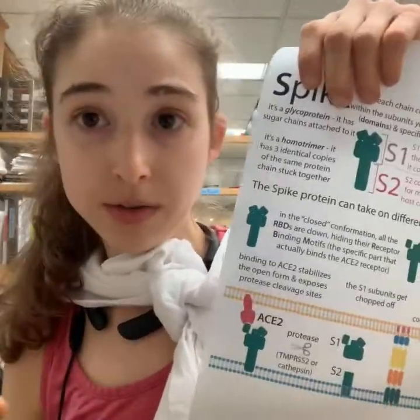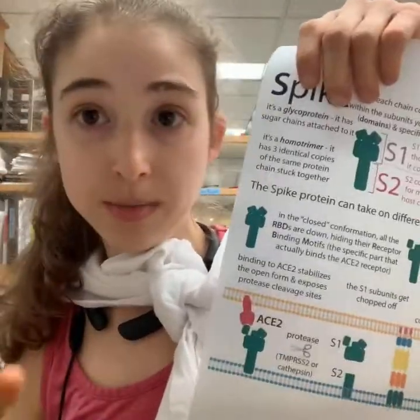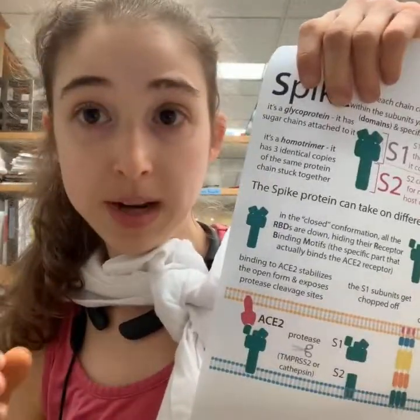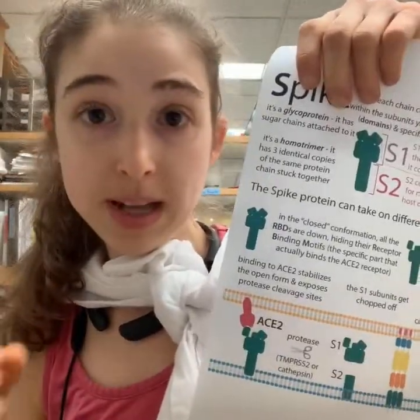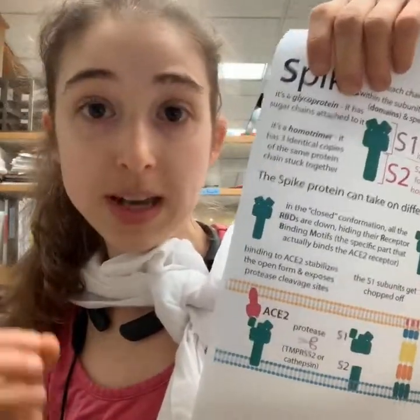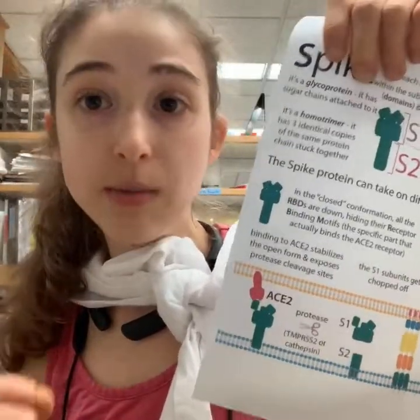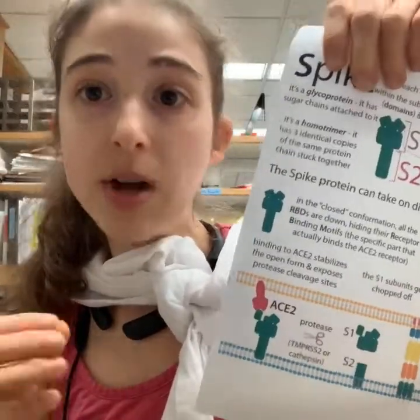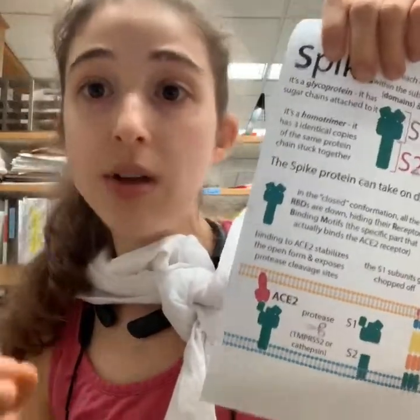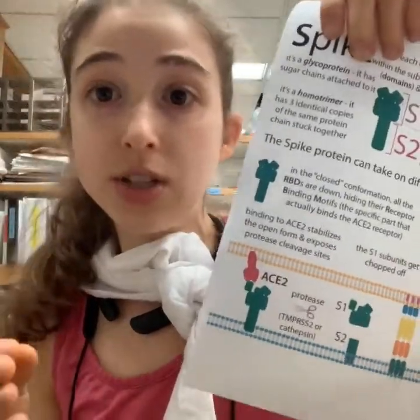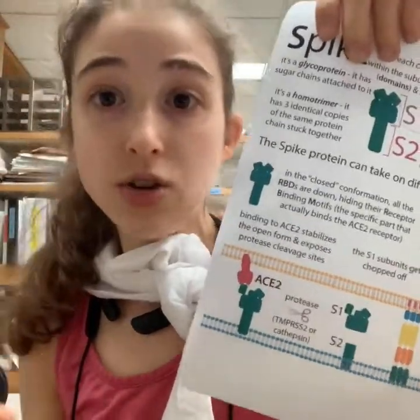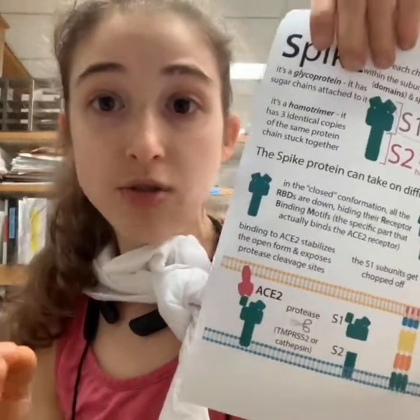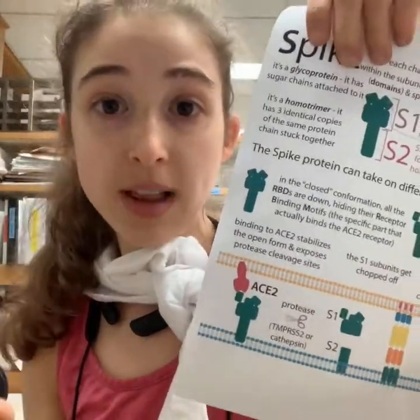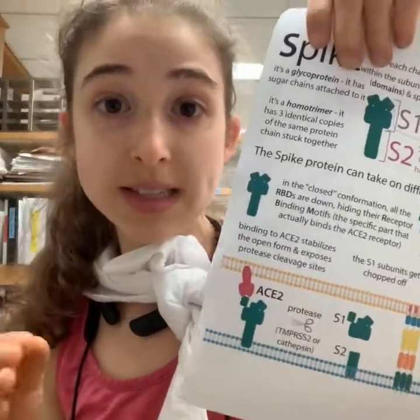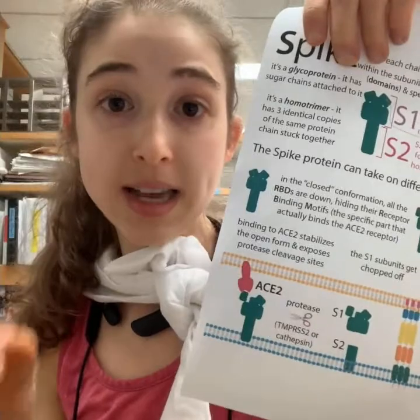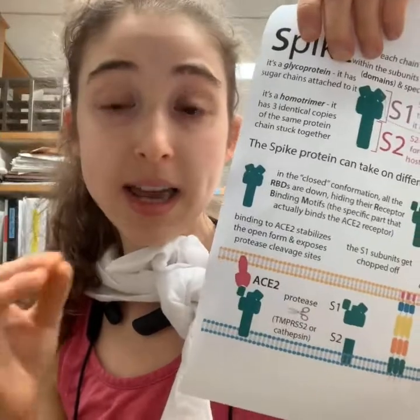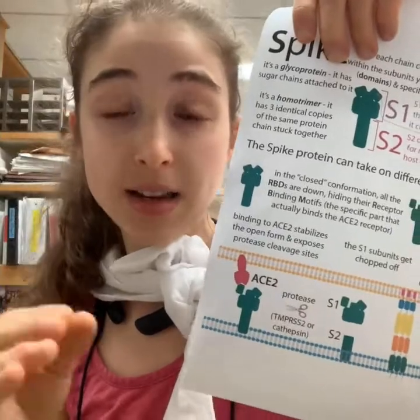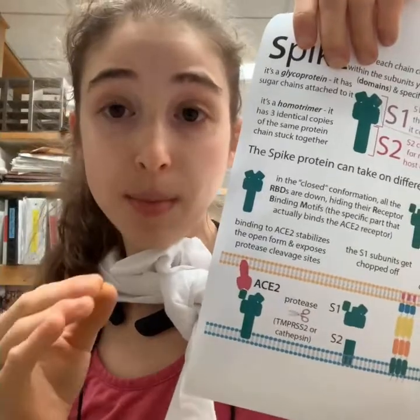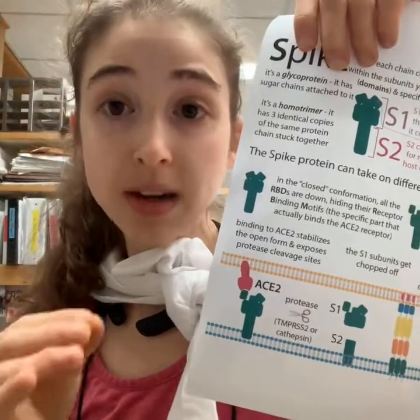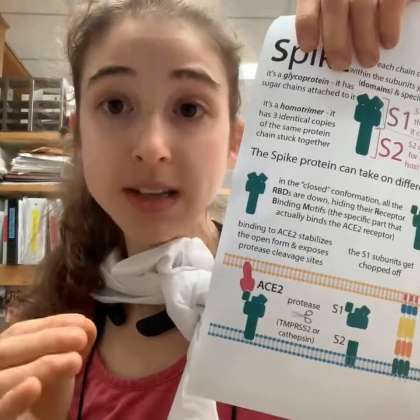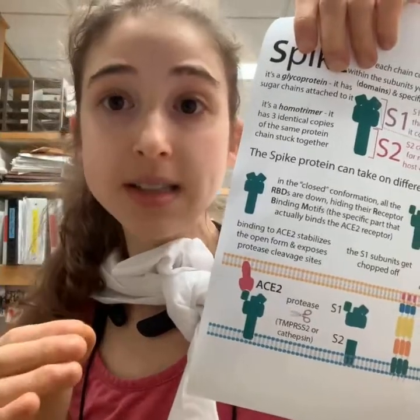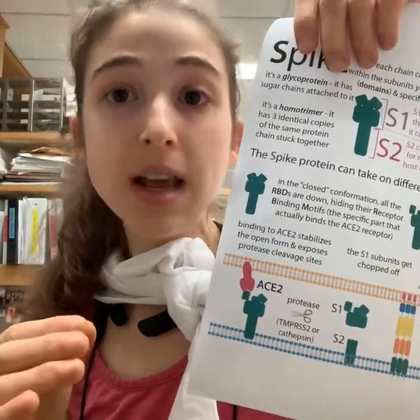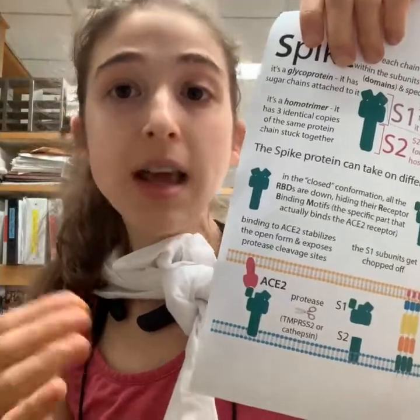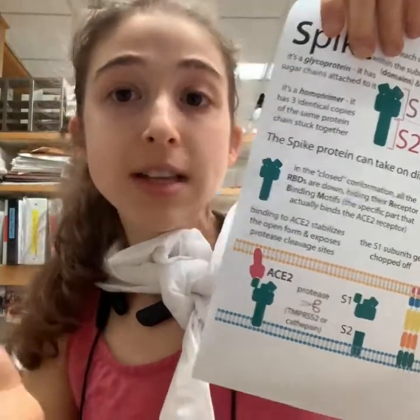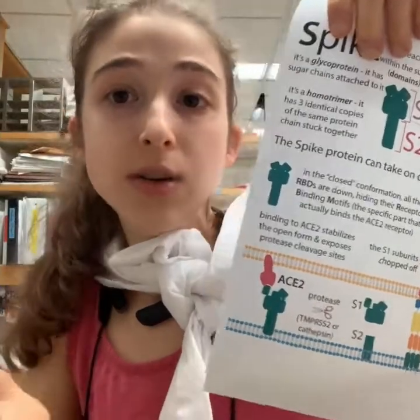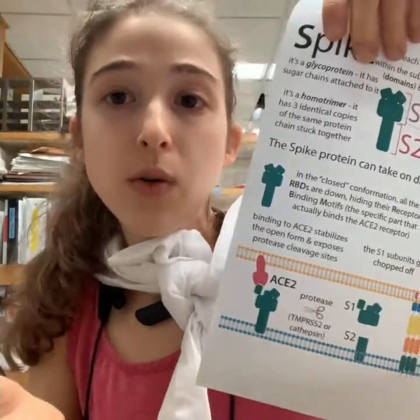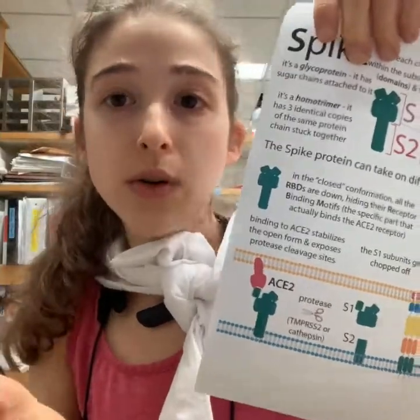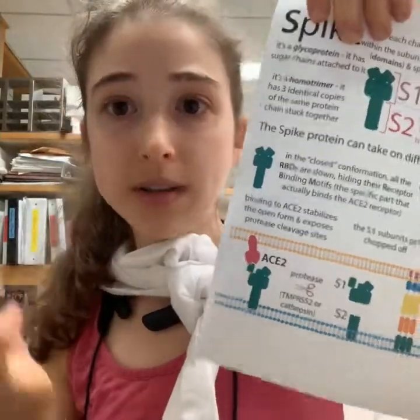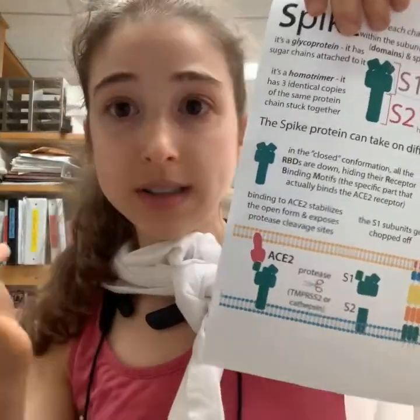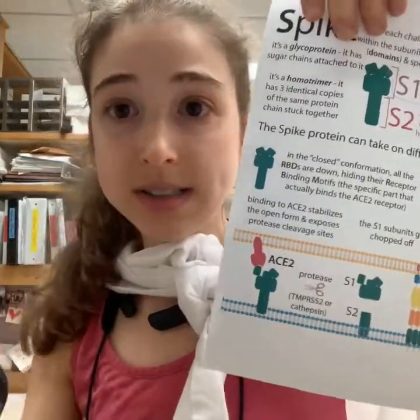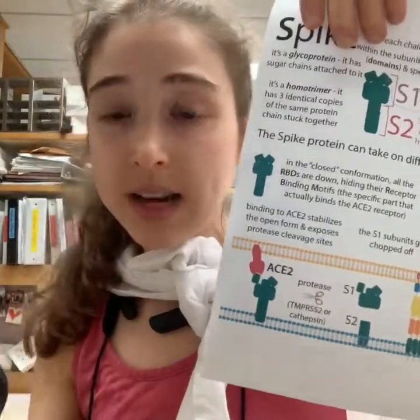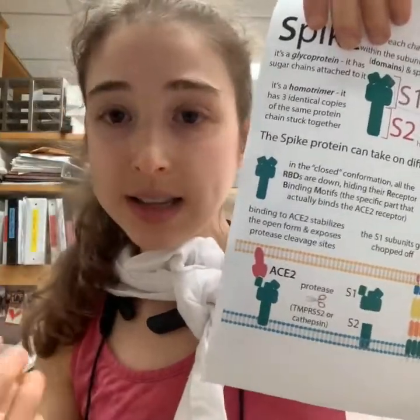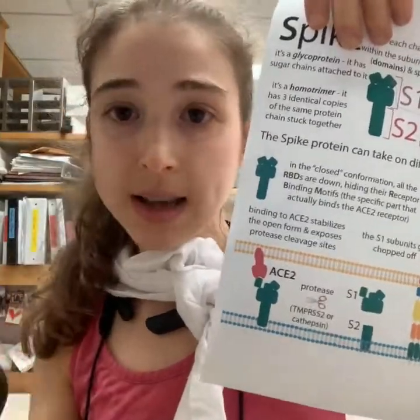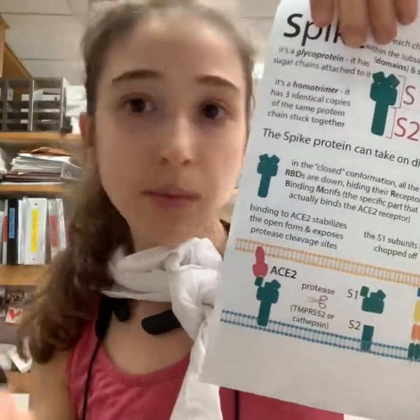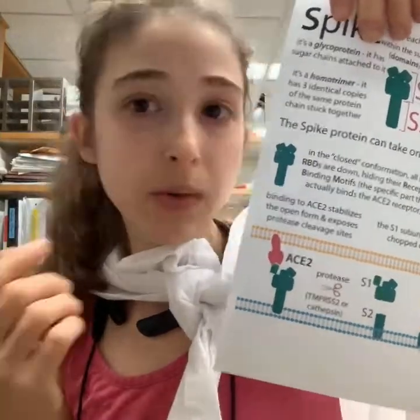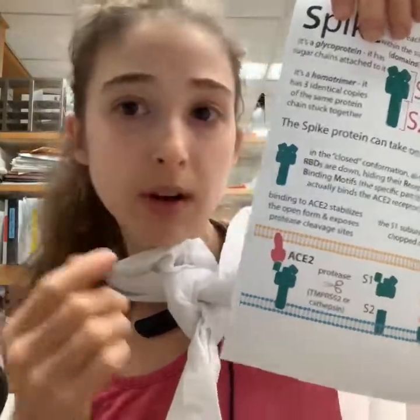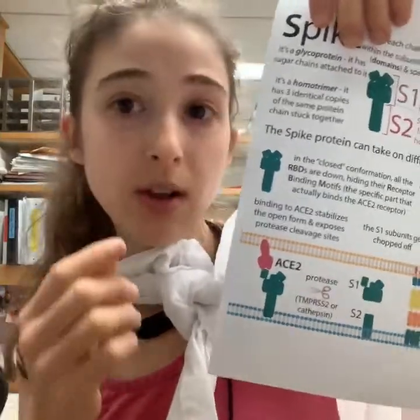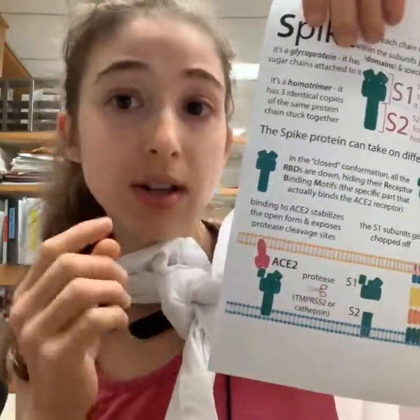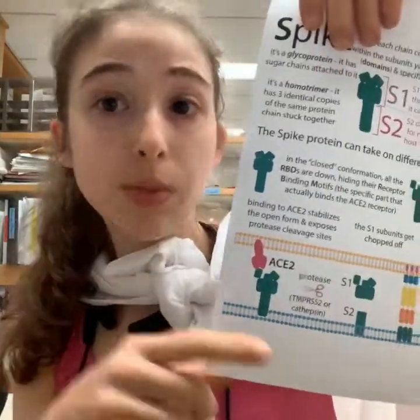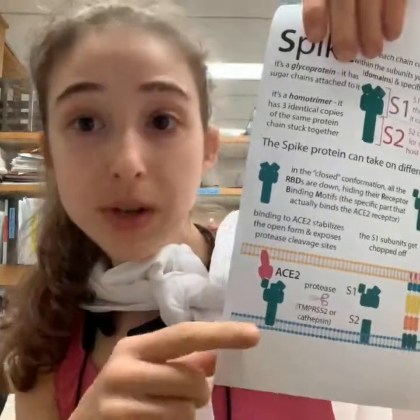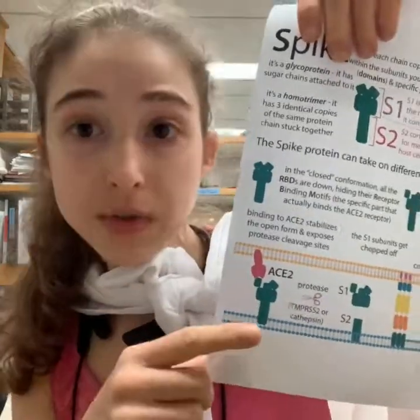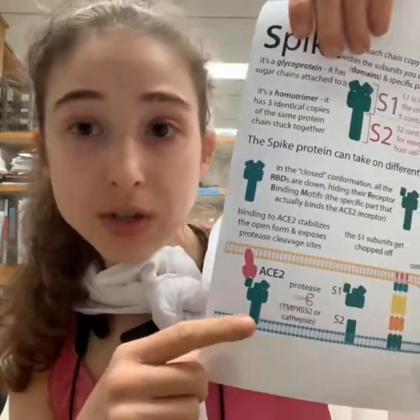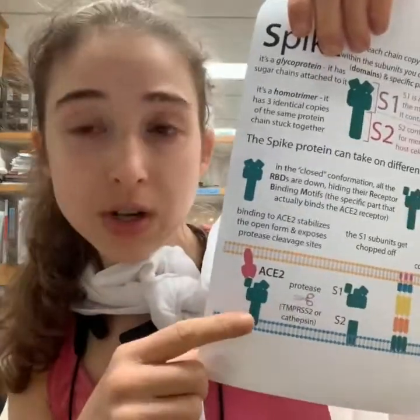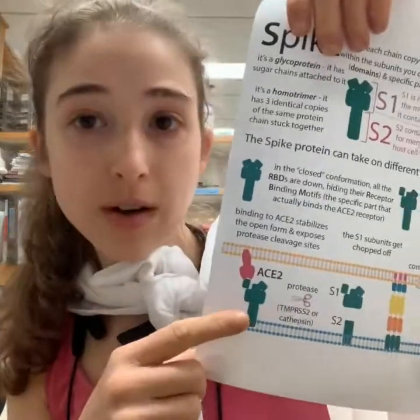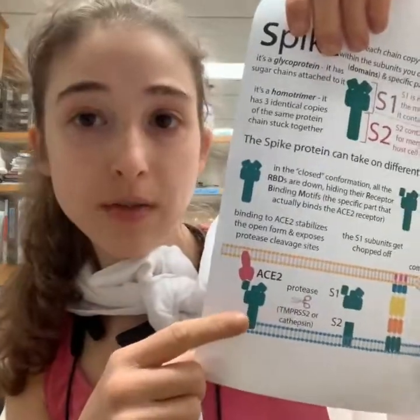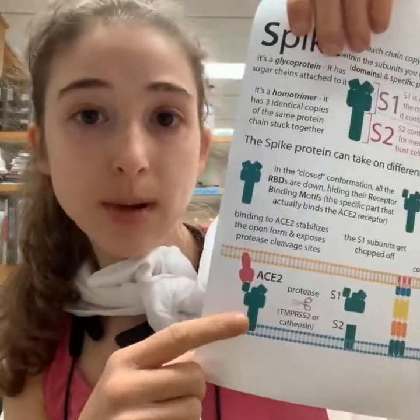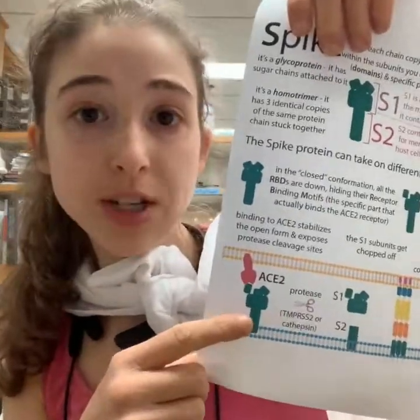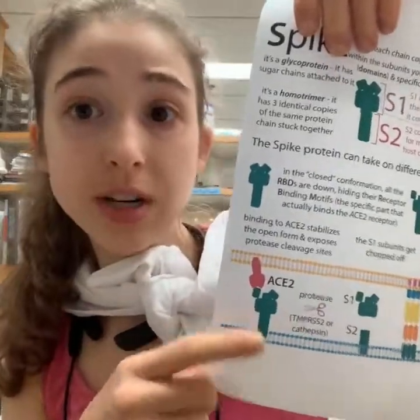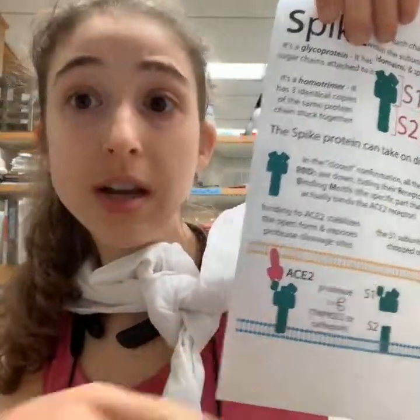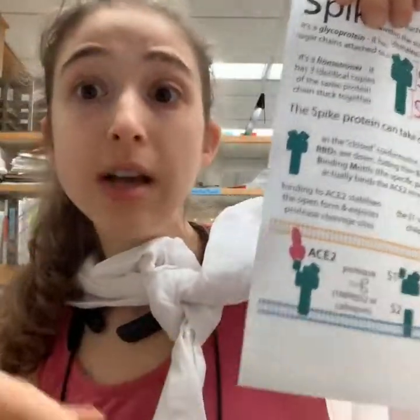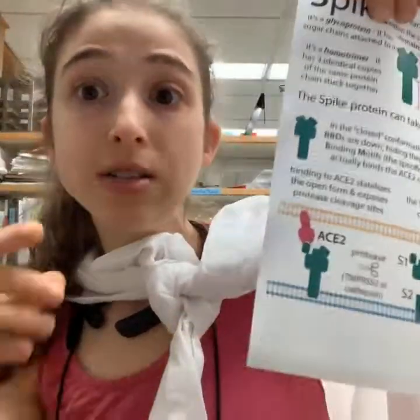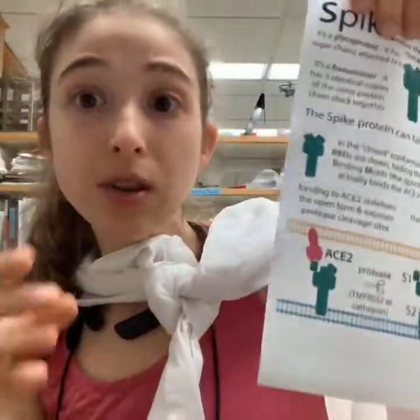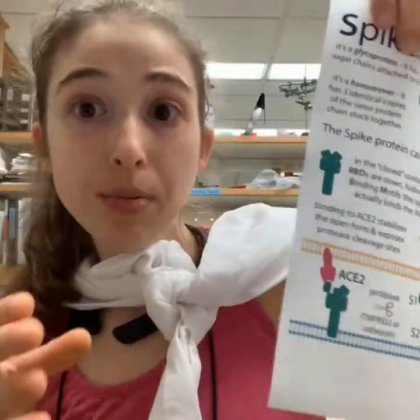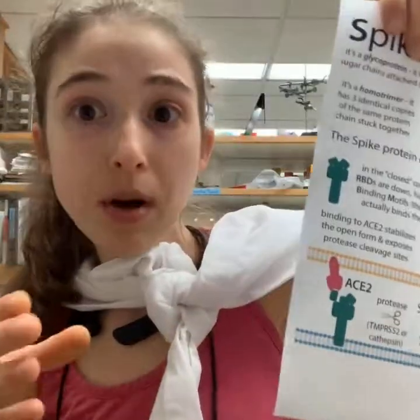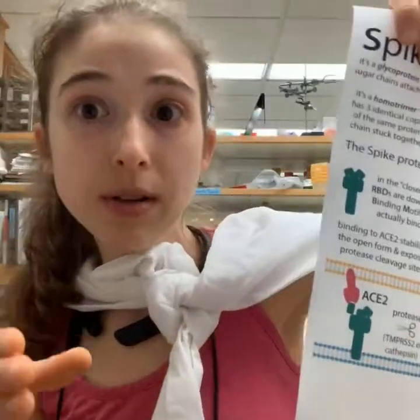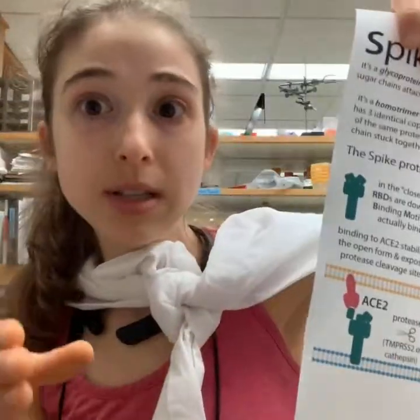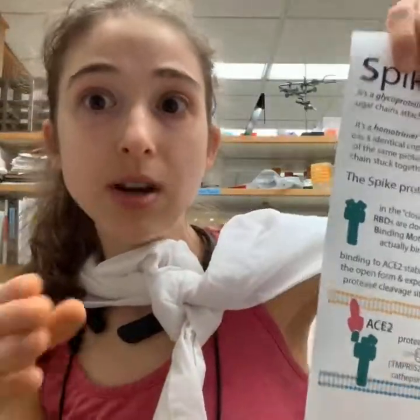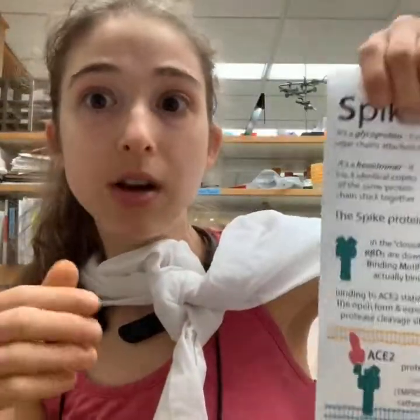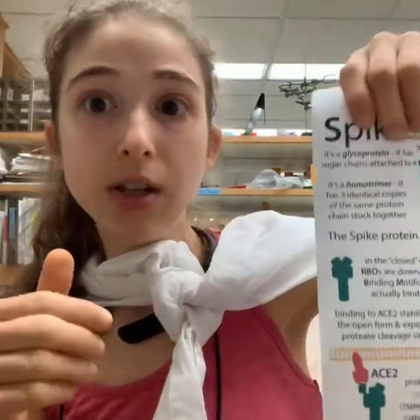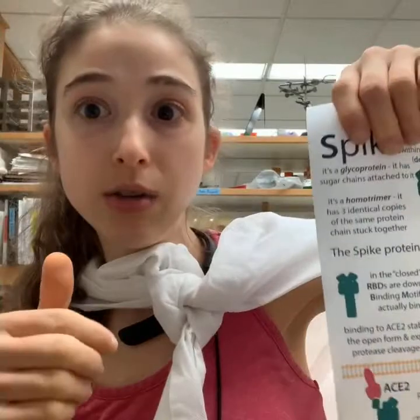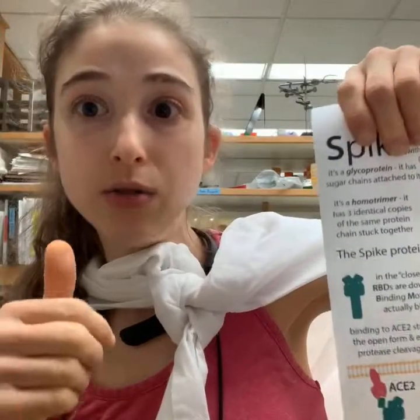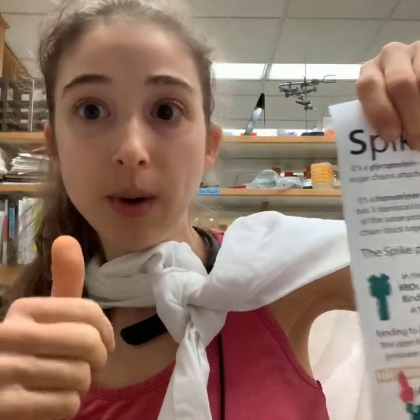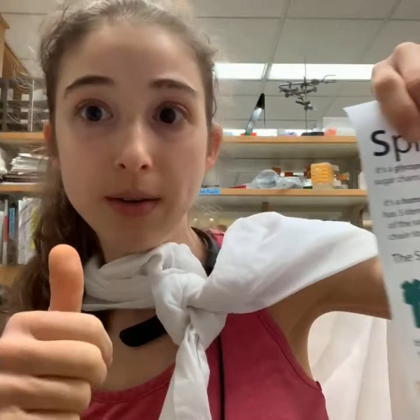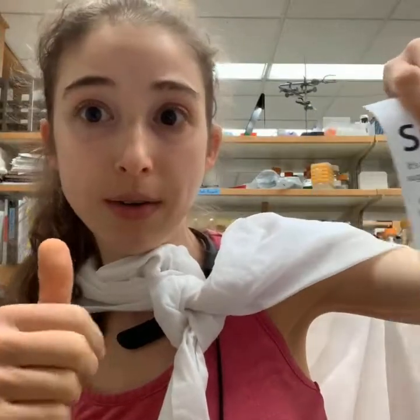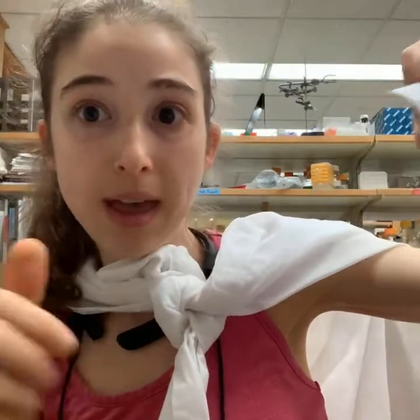We call these neutralizing antibodies. In order to study them, we want to look at the pre-fusion conformation — so the prolines are a huge win for that.